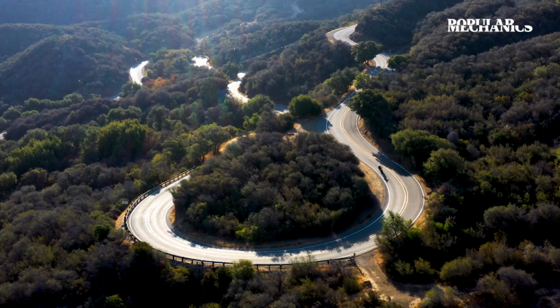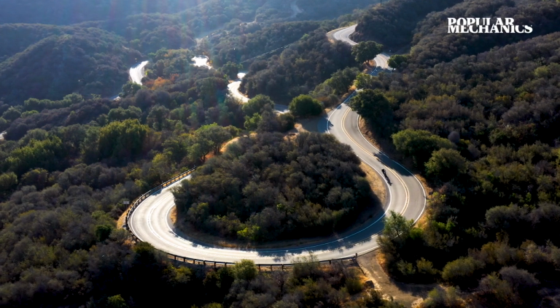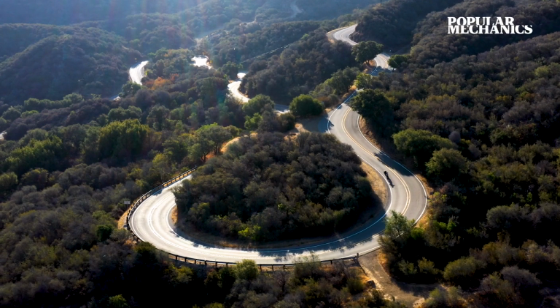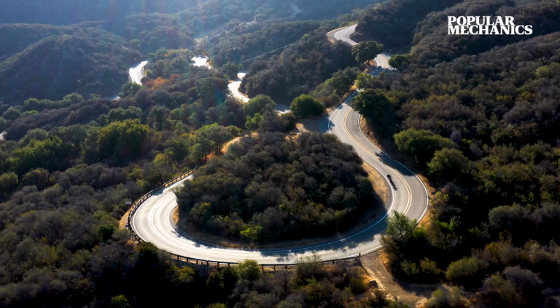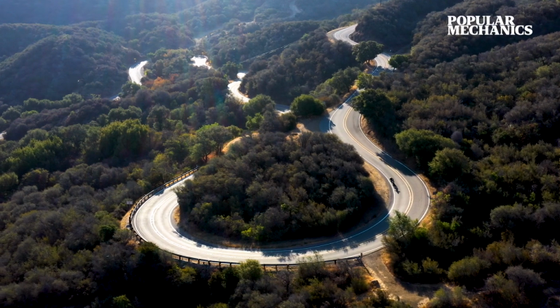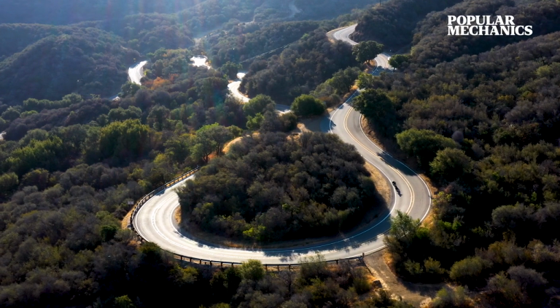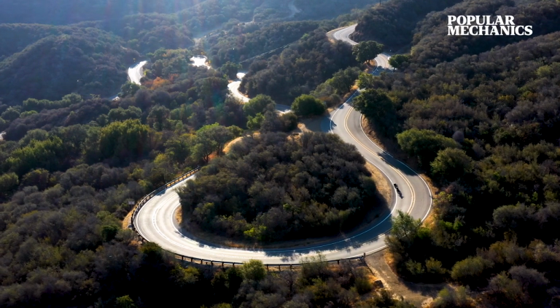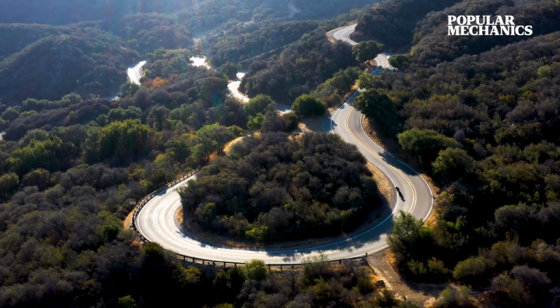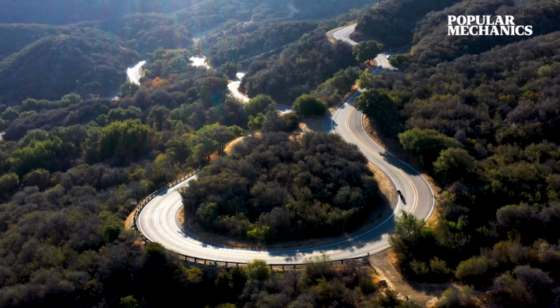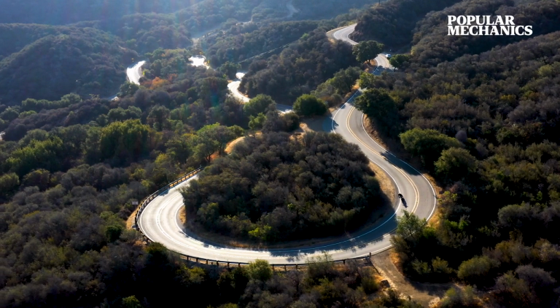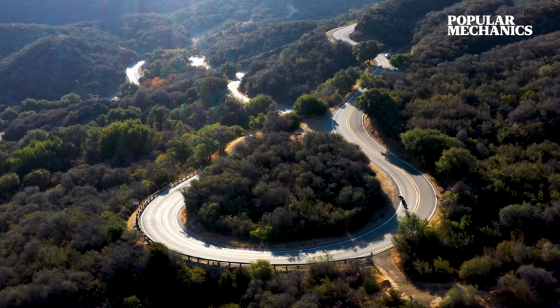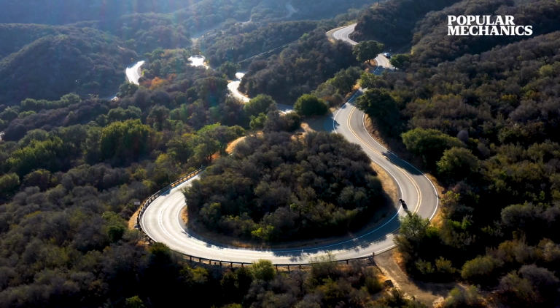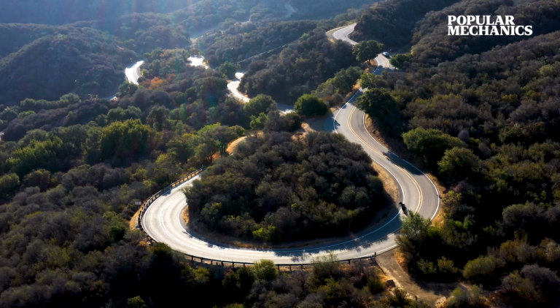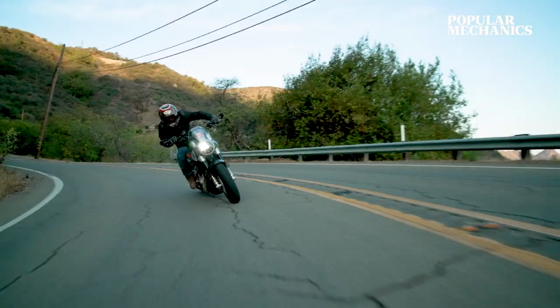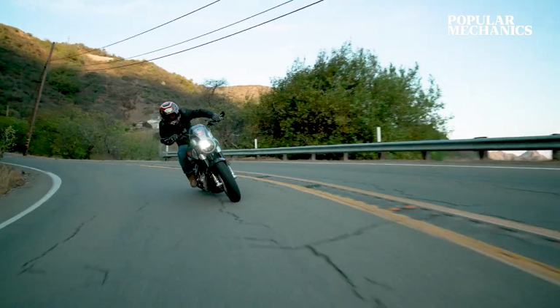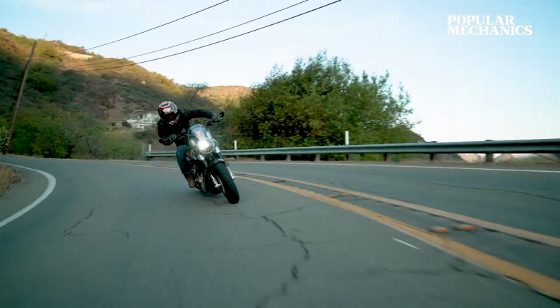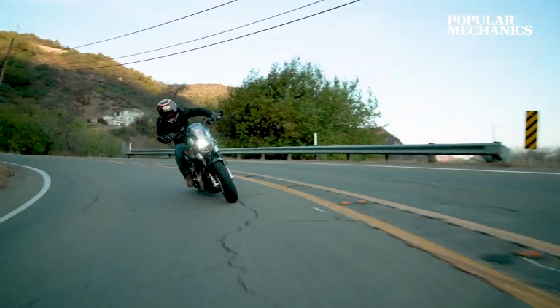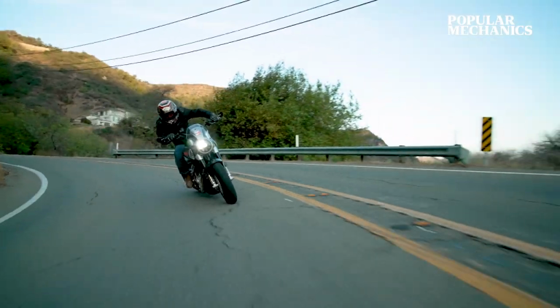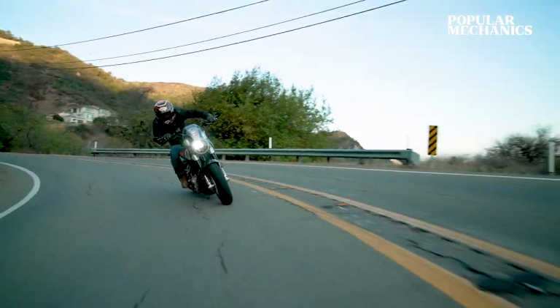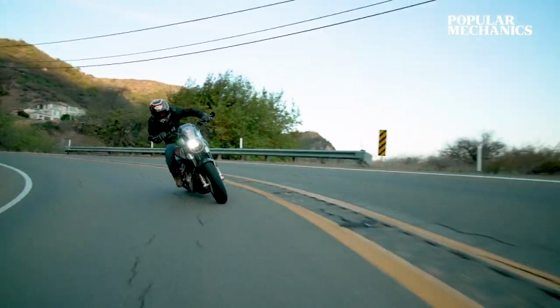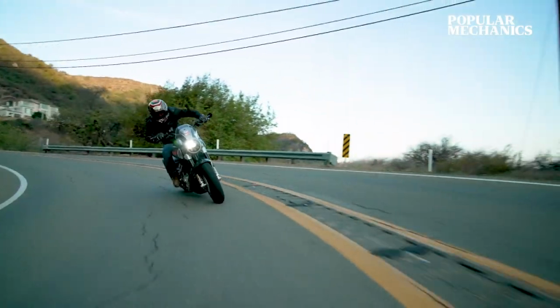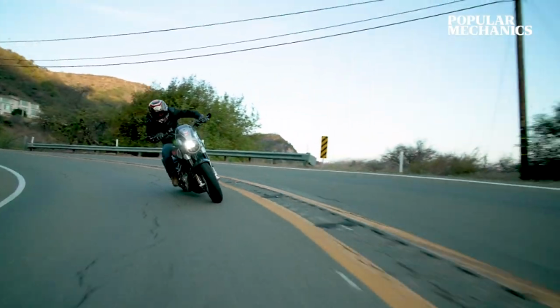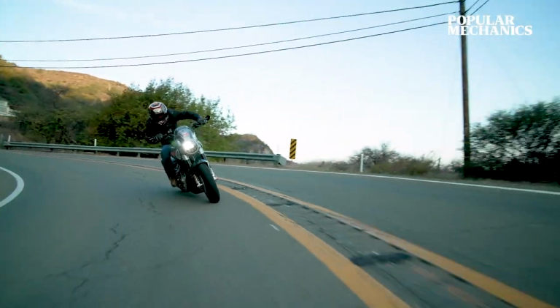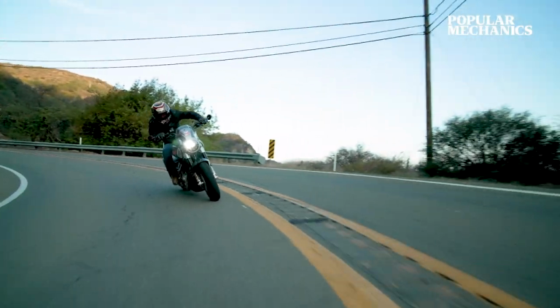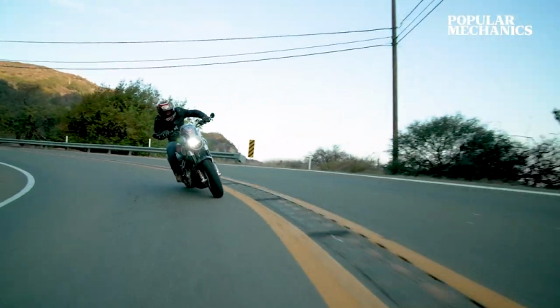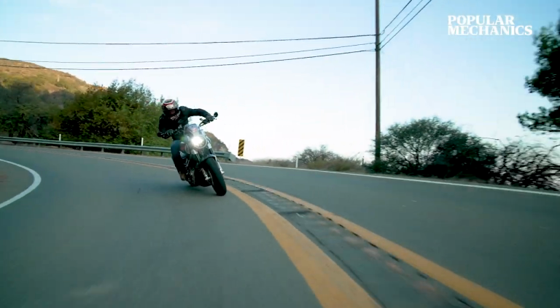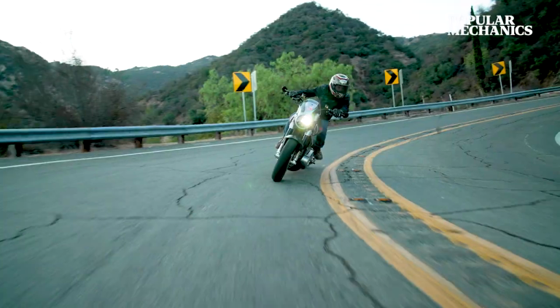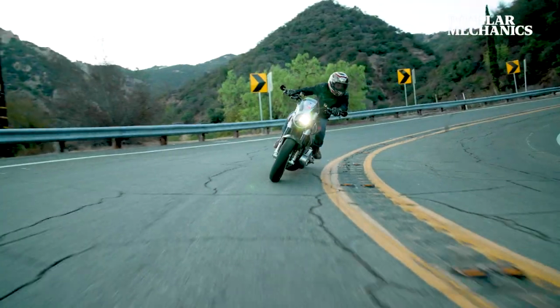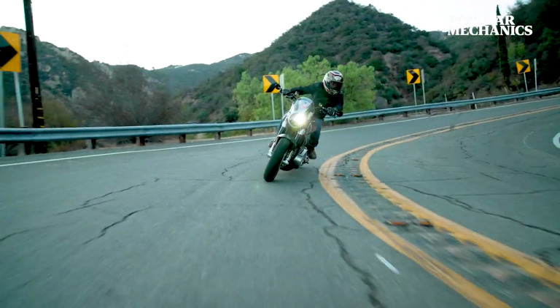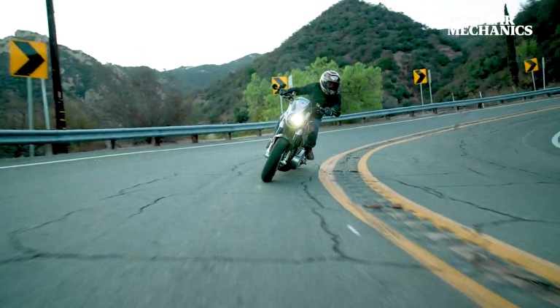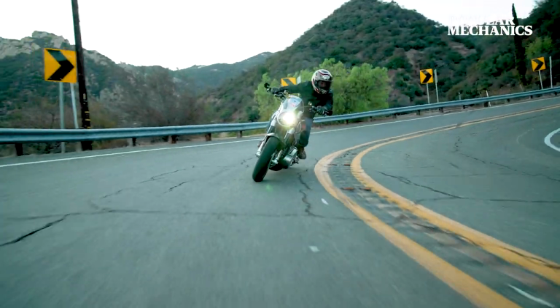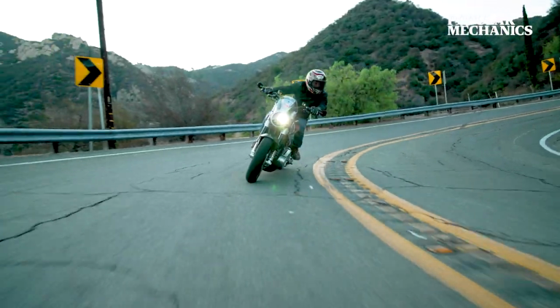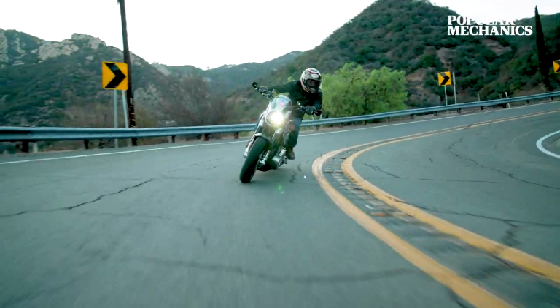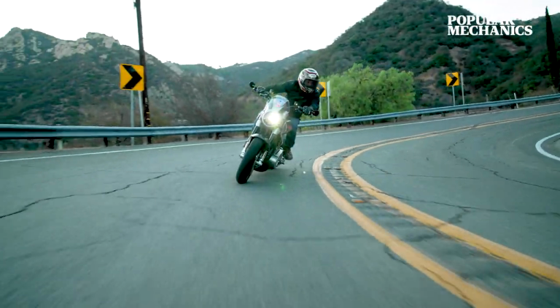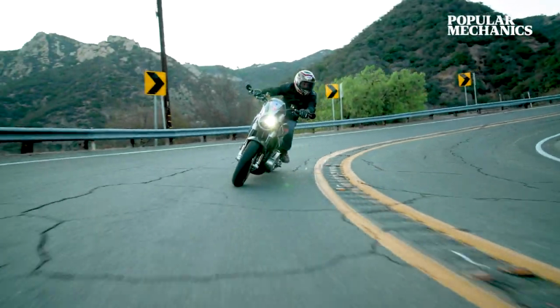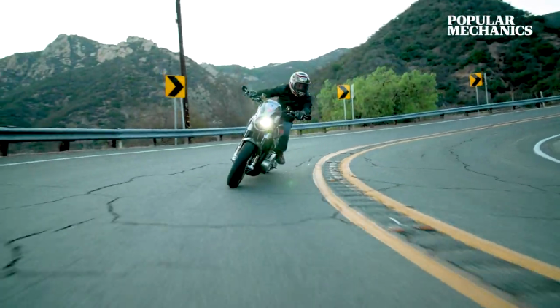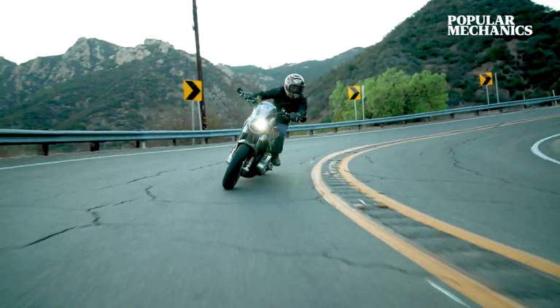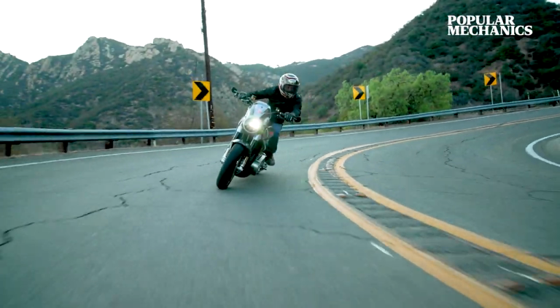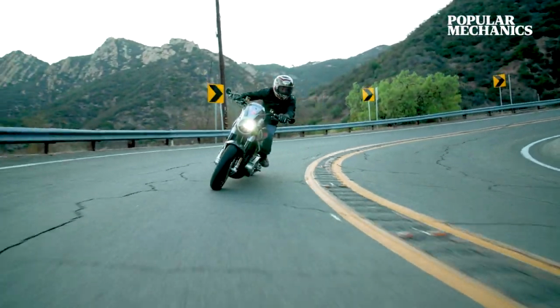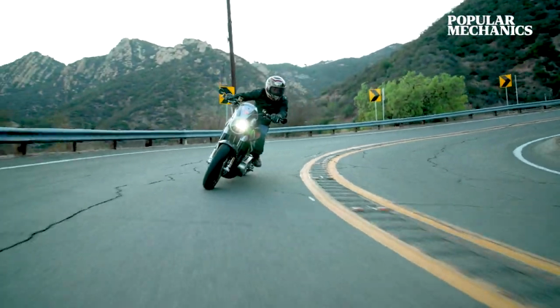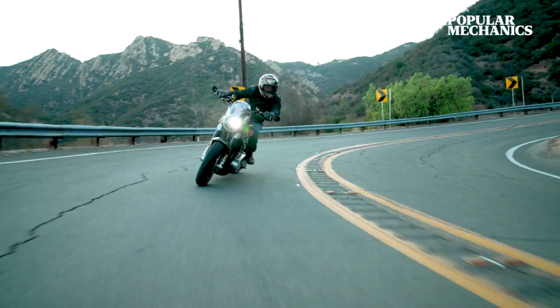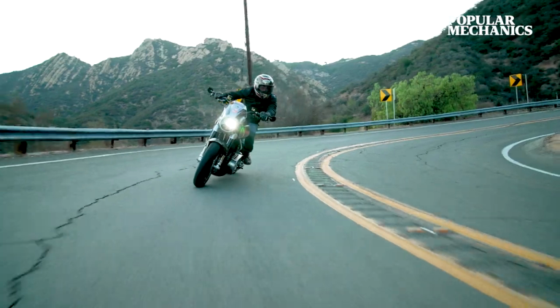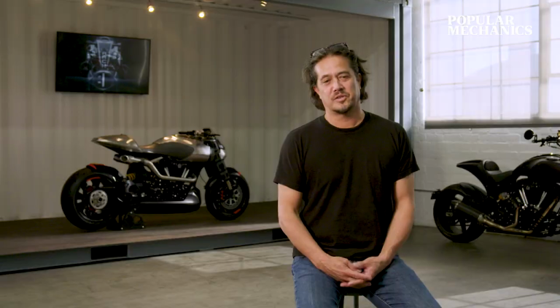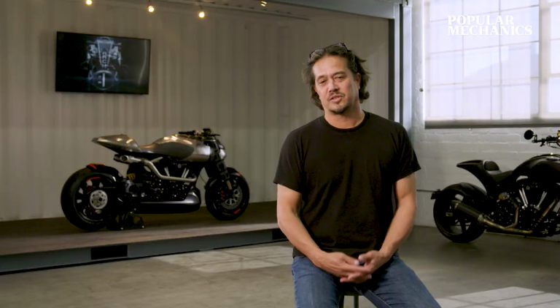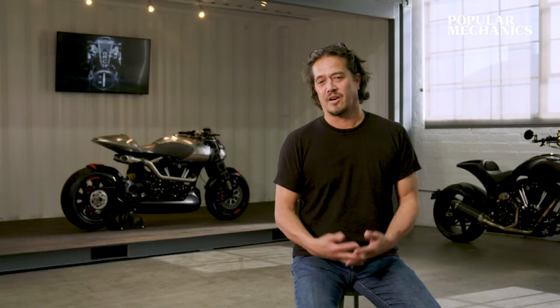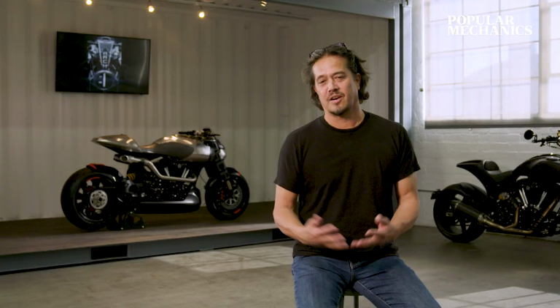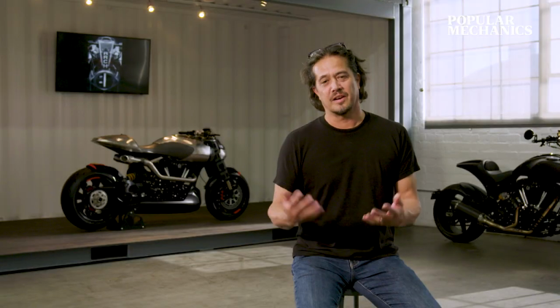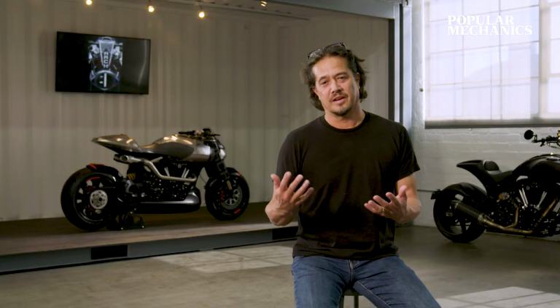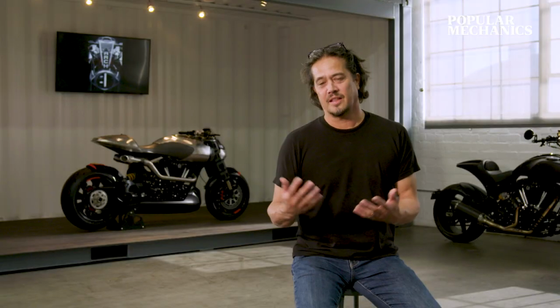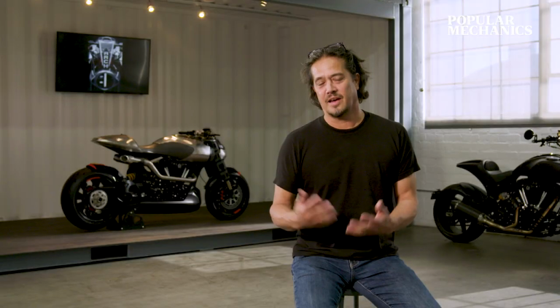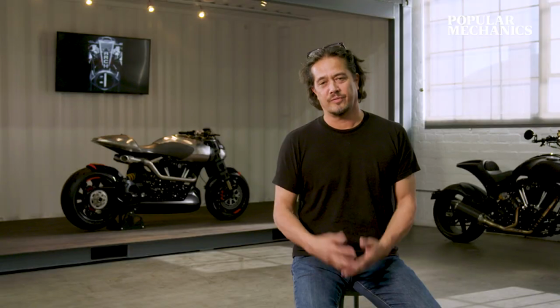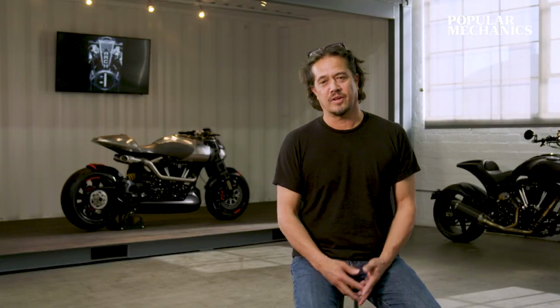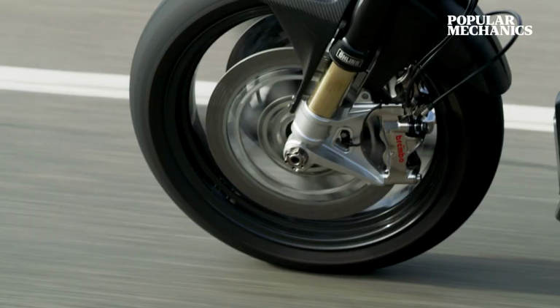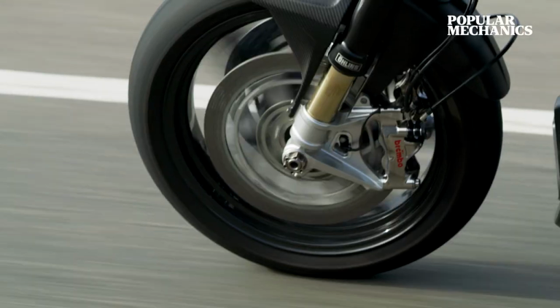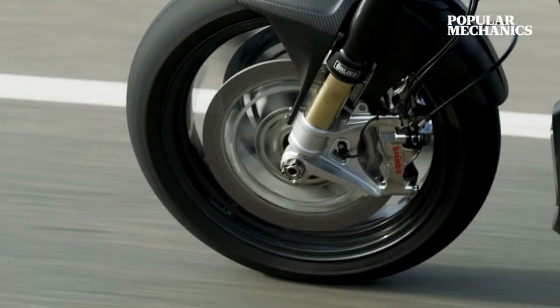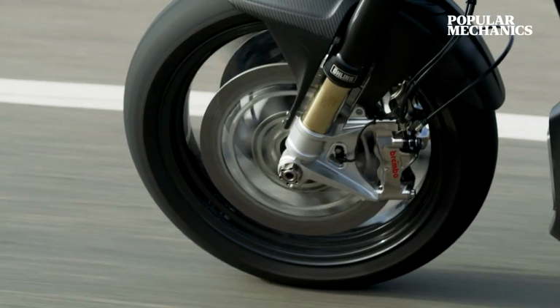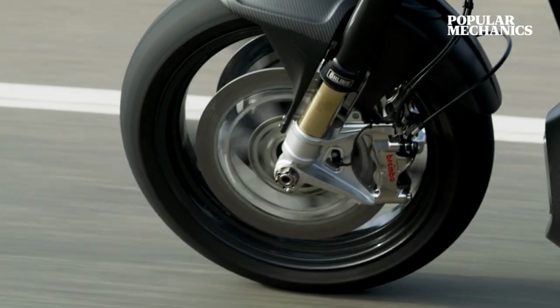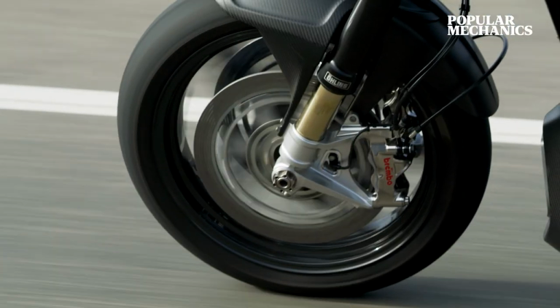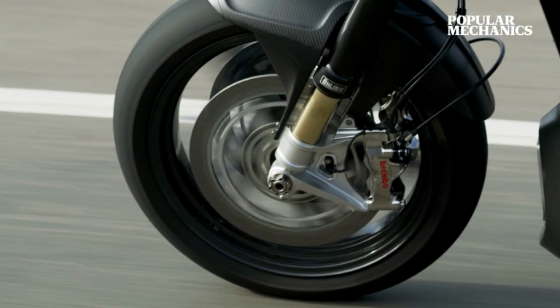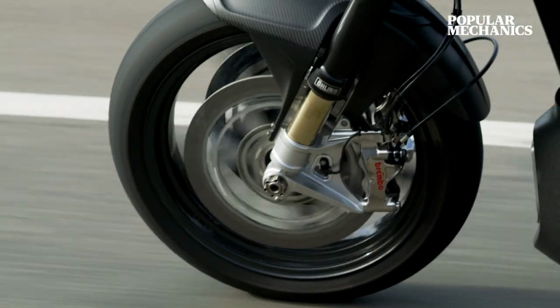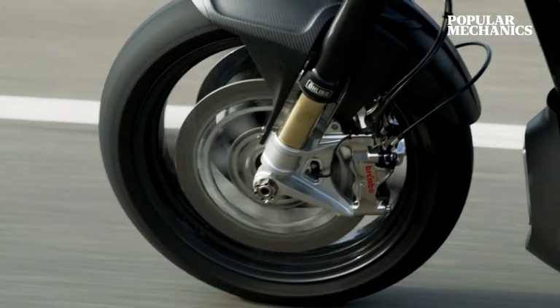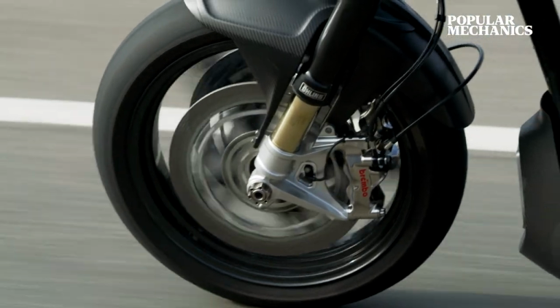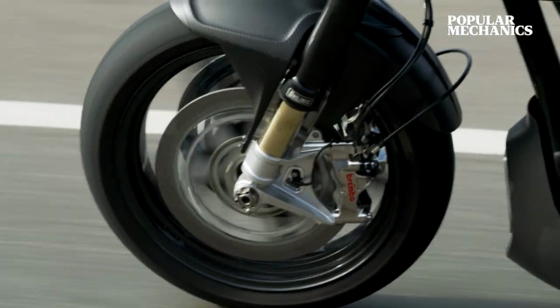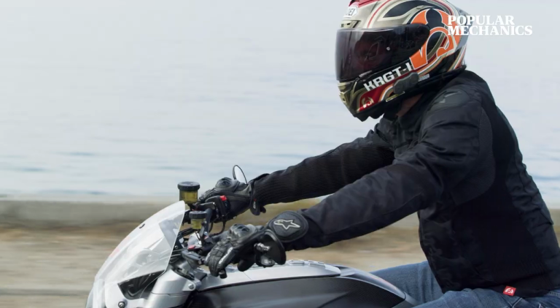That first ride, I guess it was absolutely the beginning of the end for me and started a lifelong love affair with motorcycles.